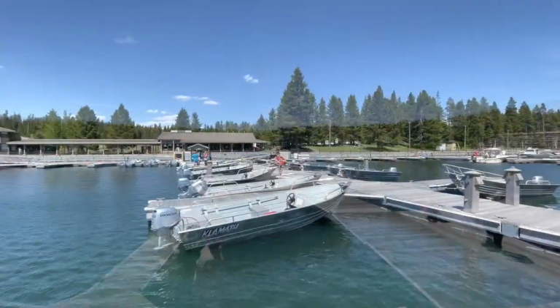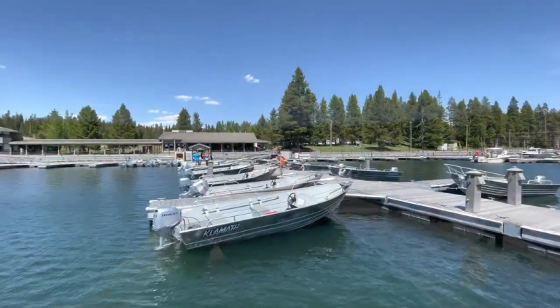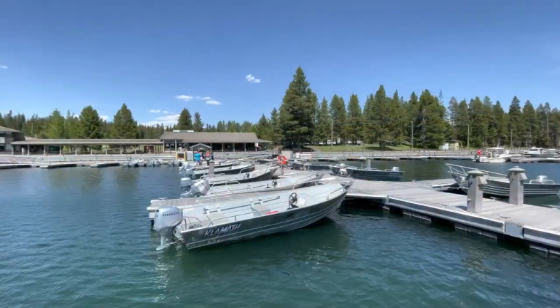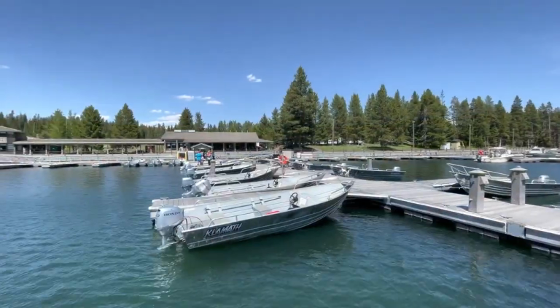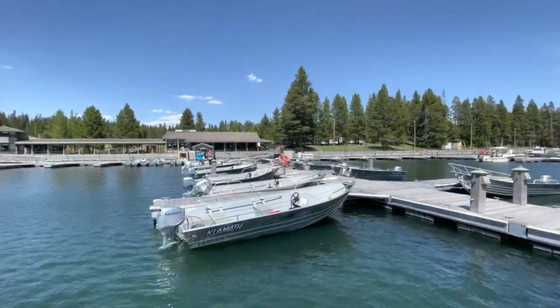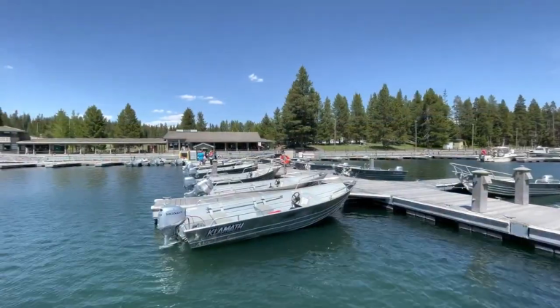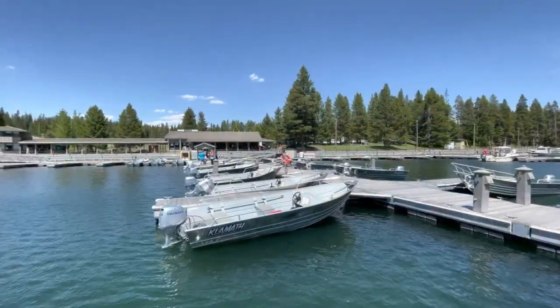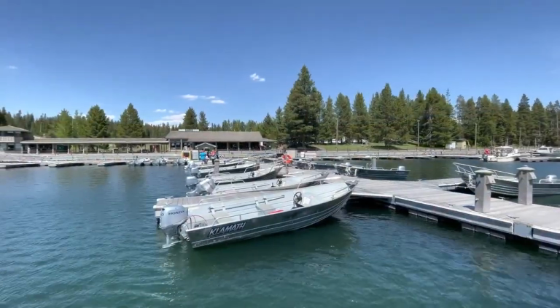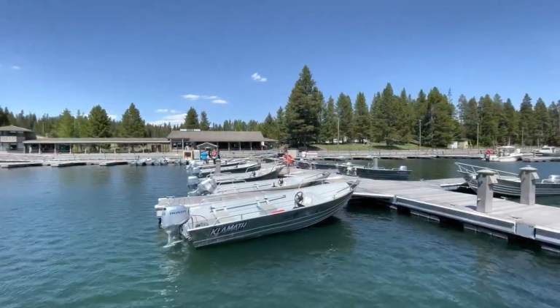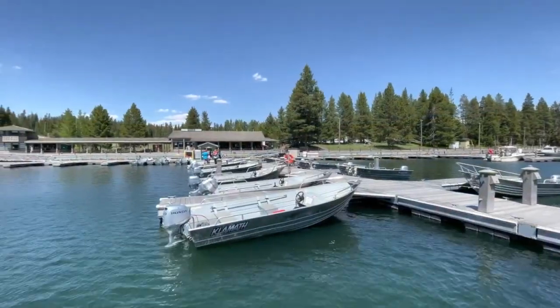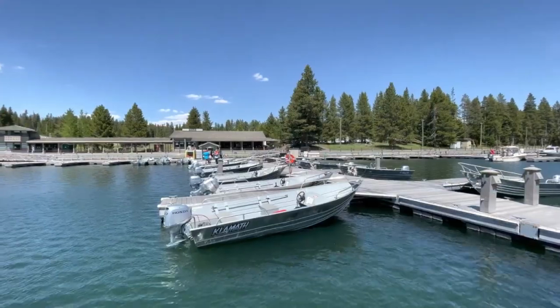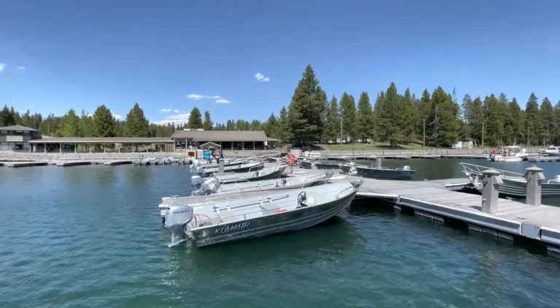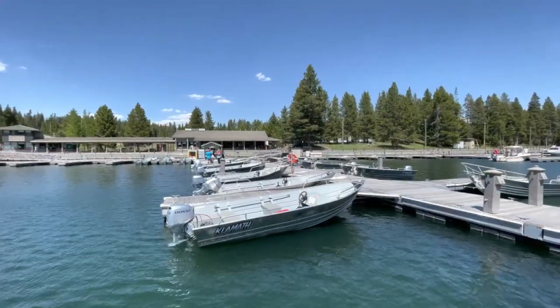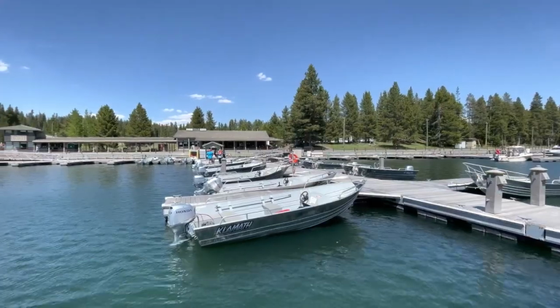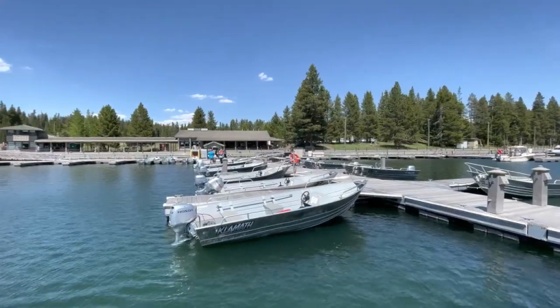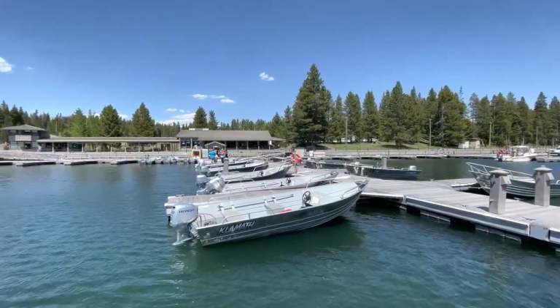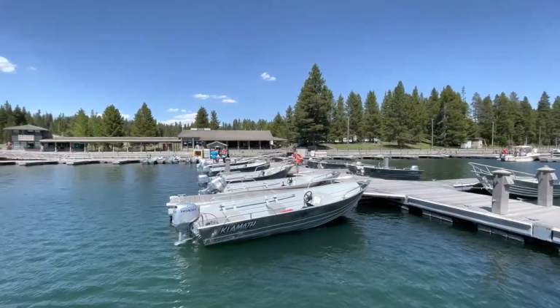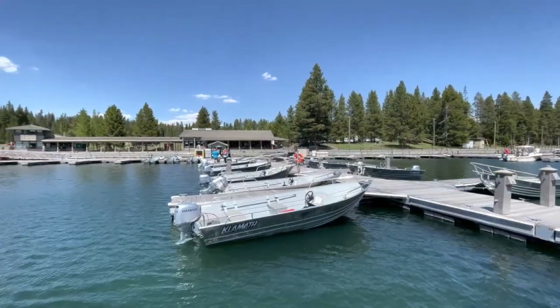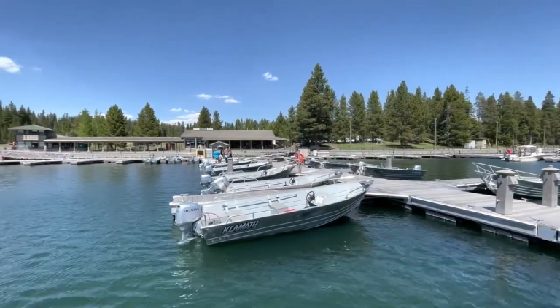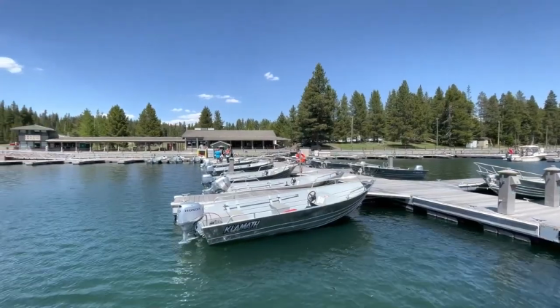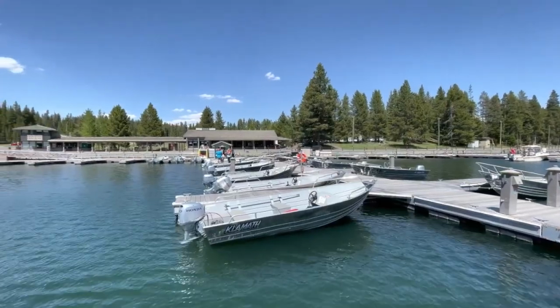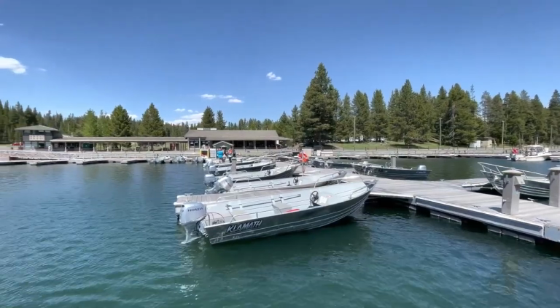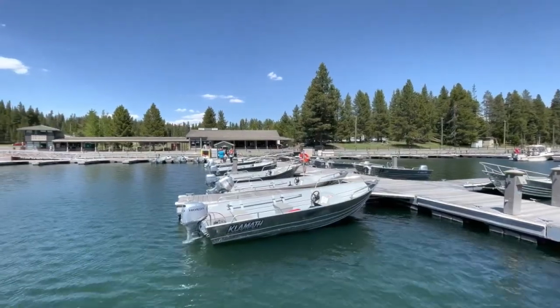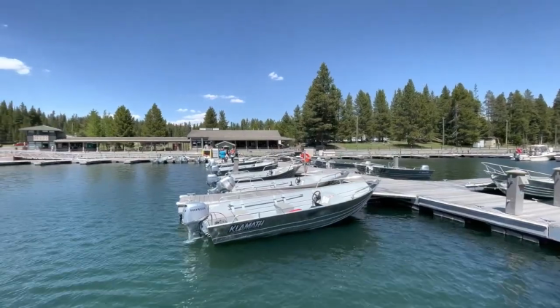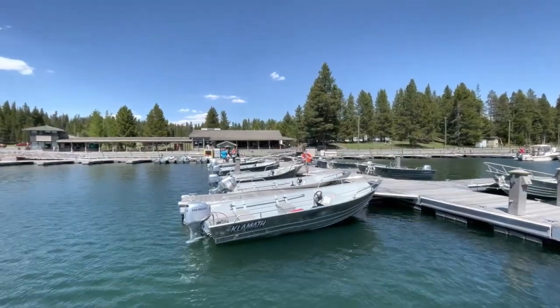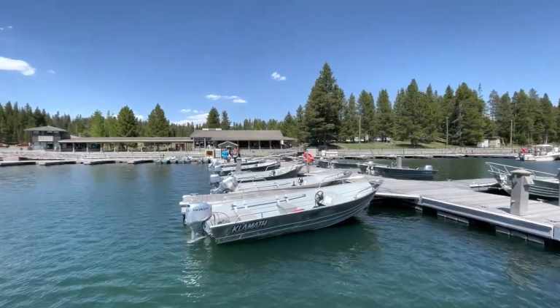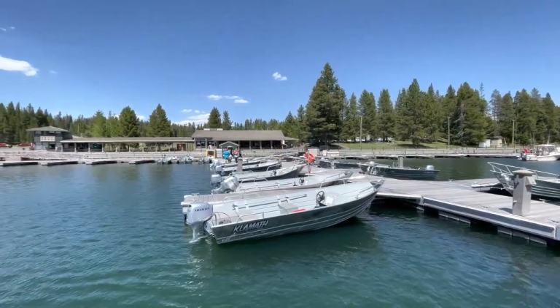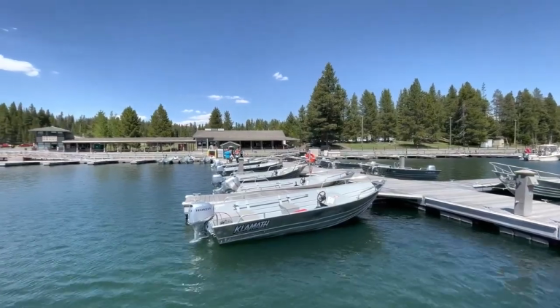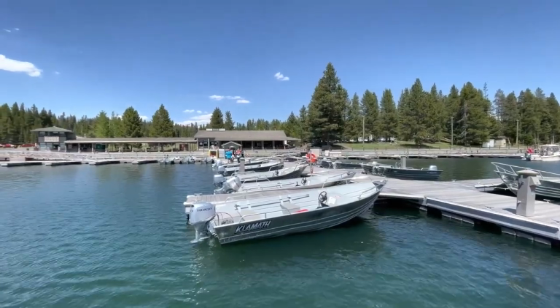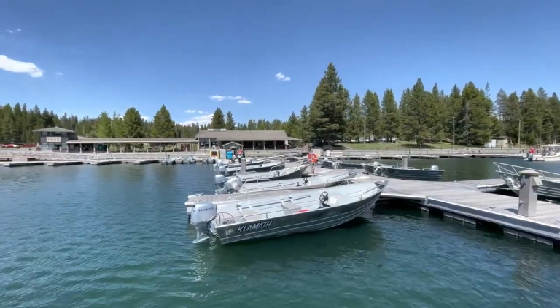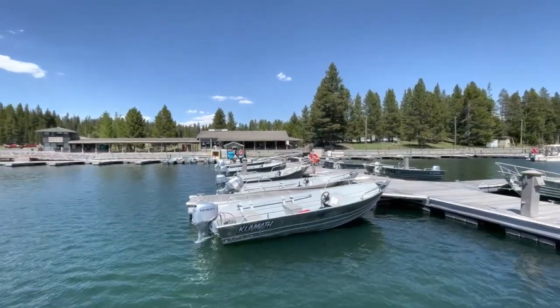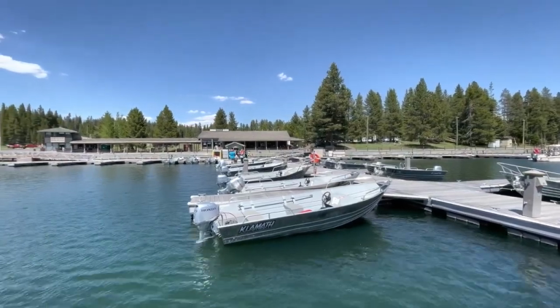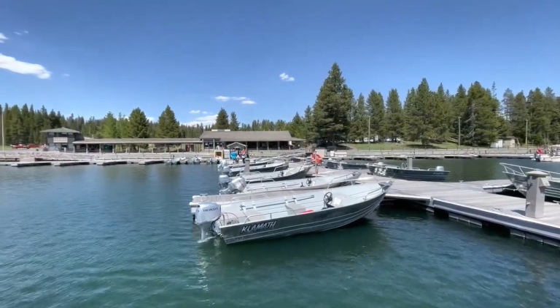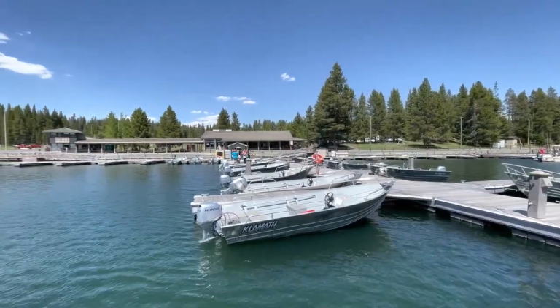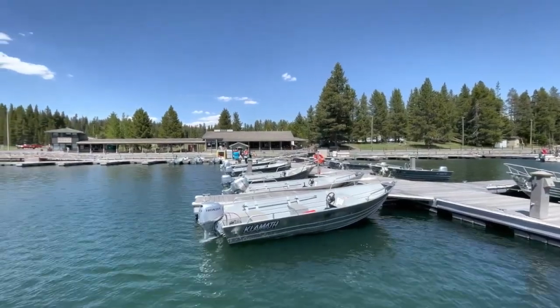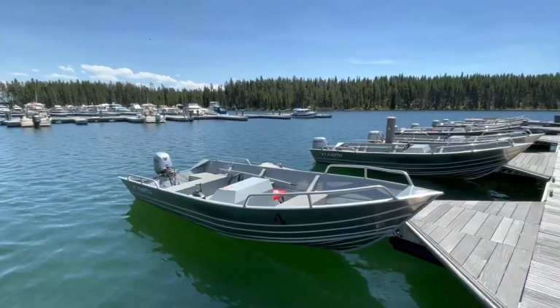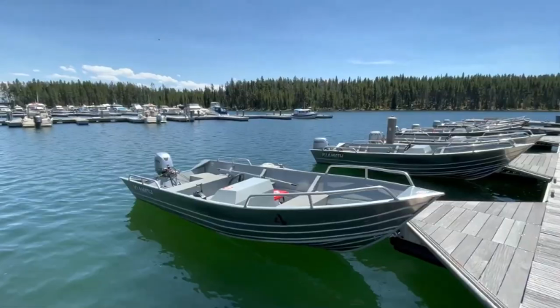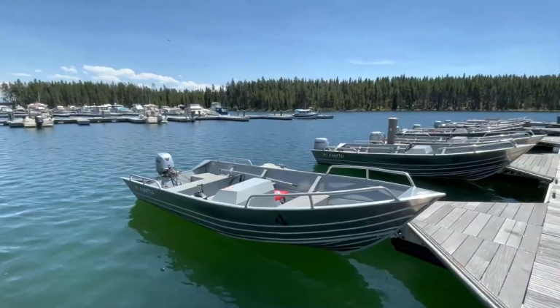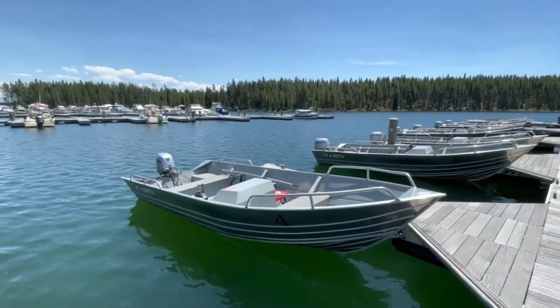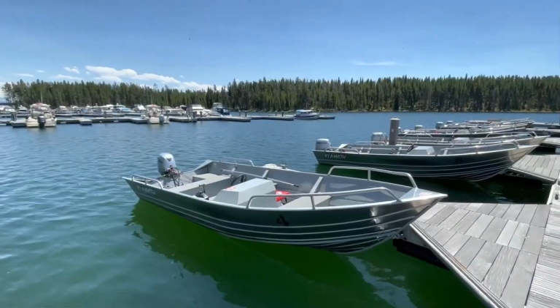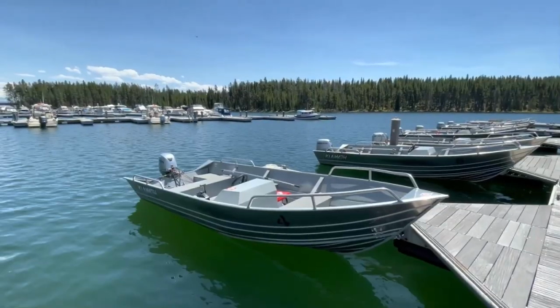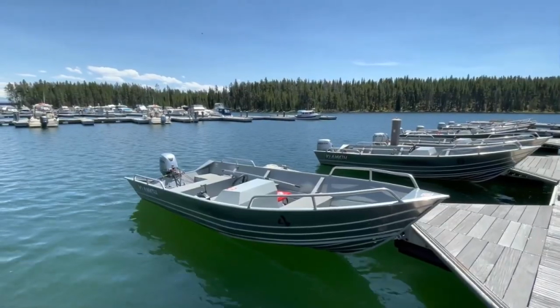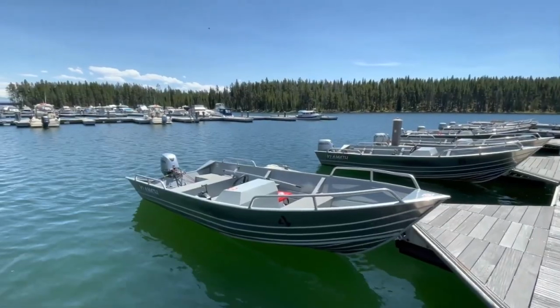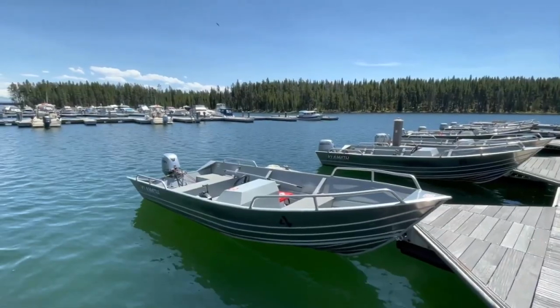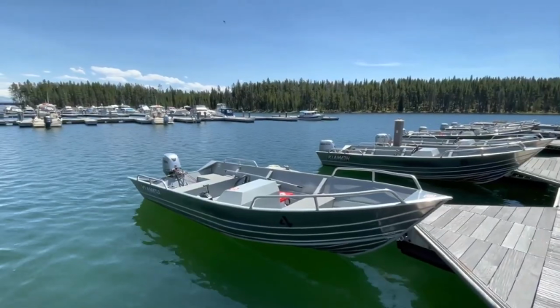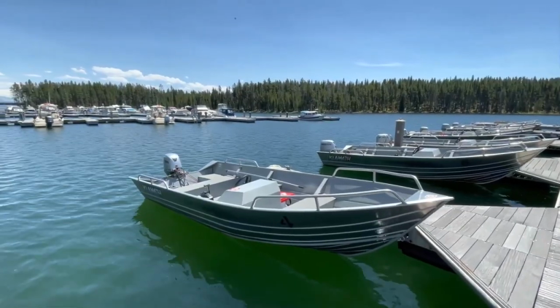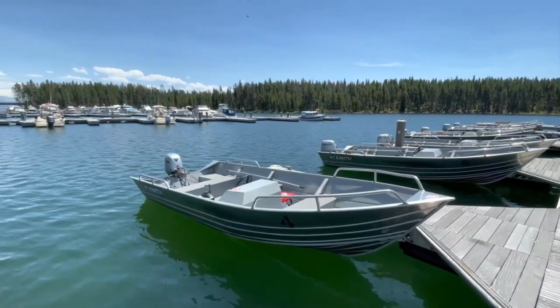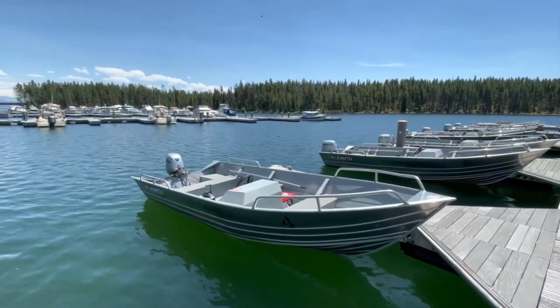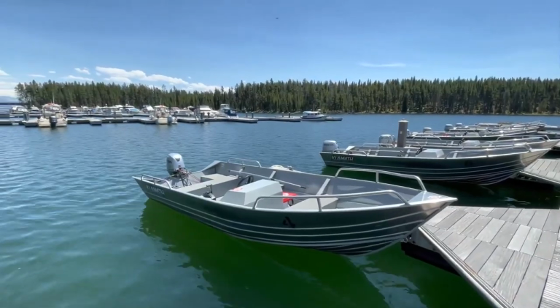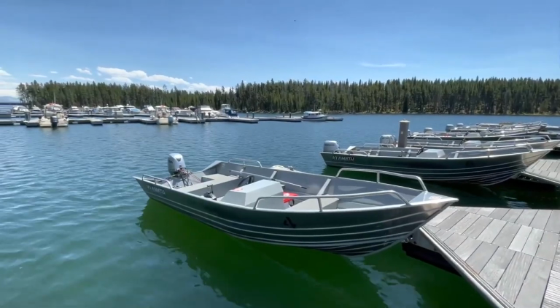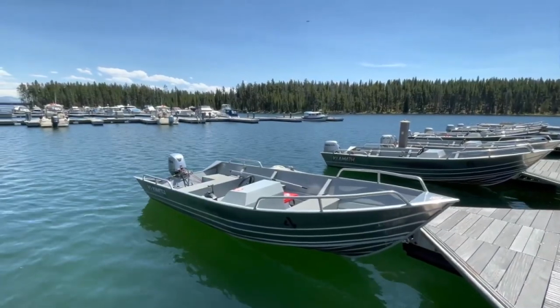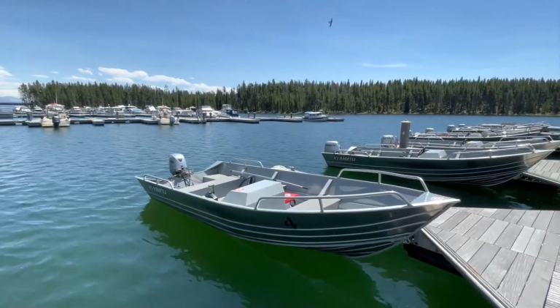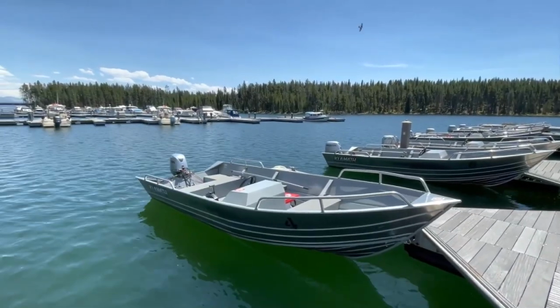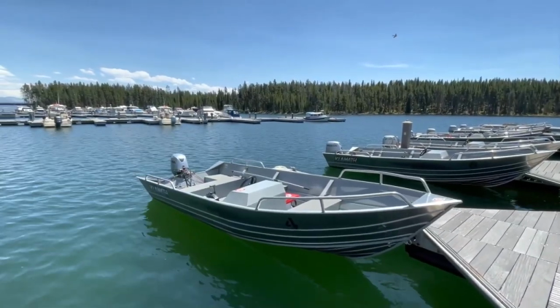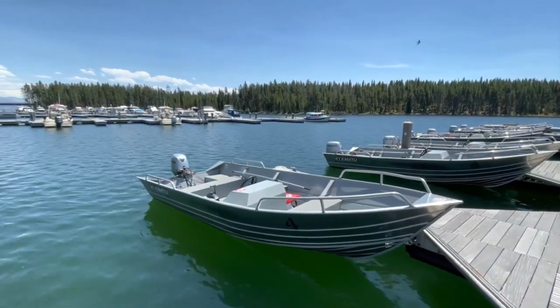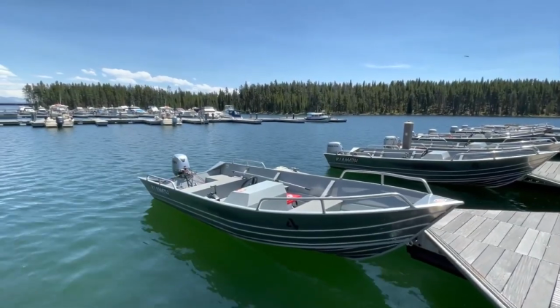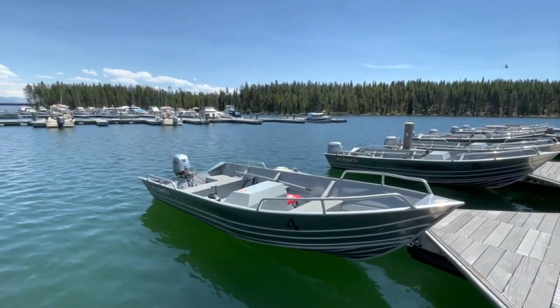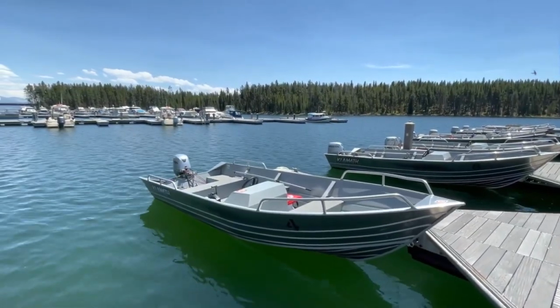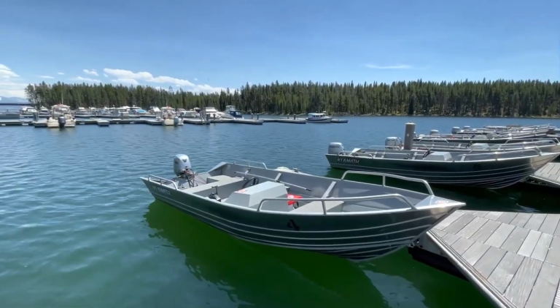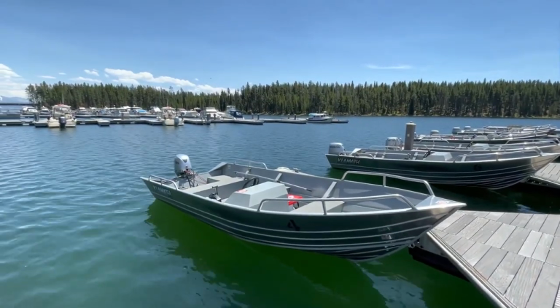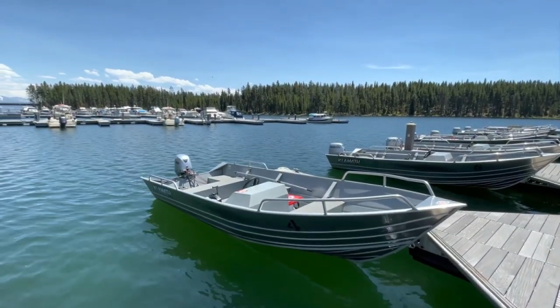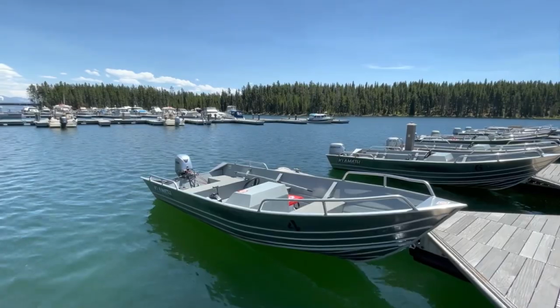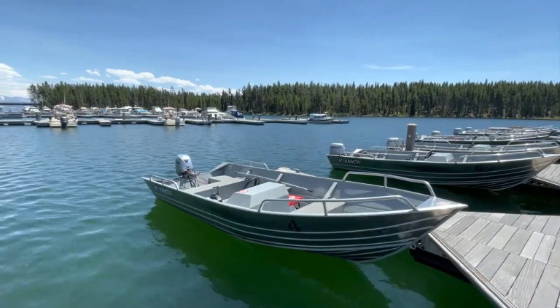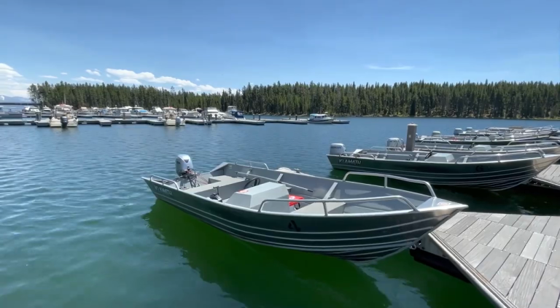Today, powerboats, canoes, kayaks, and sailboats are allowed on the lake. Boat rentals are available at the Bay Bridge Marina.